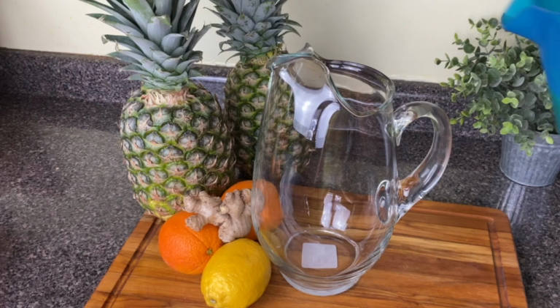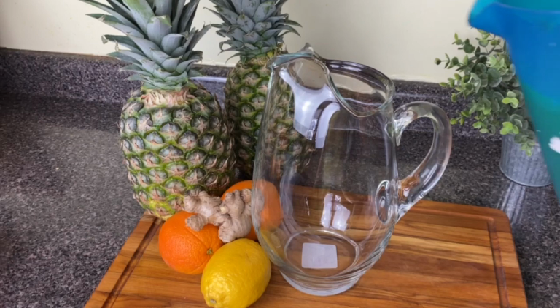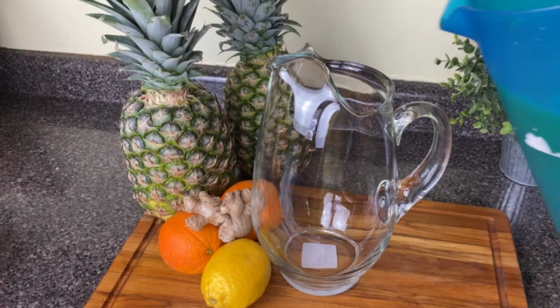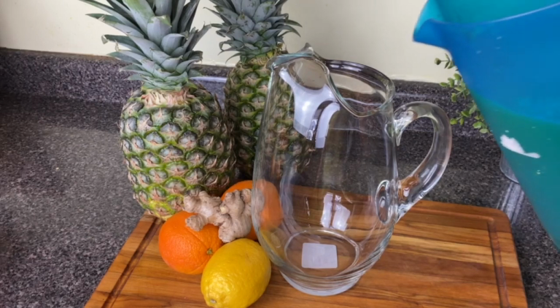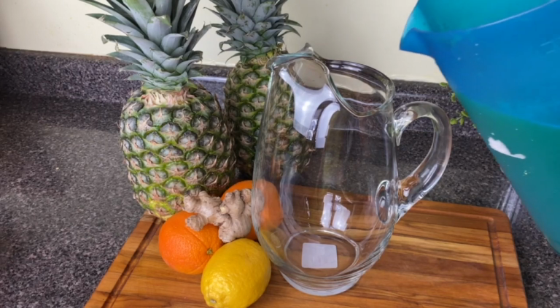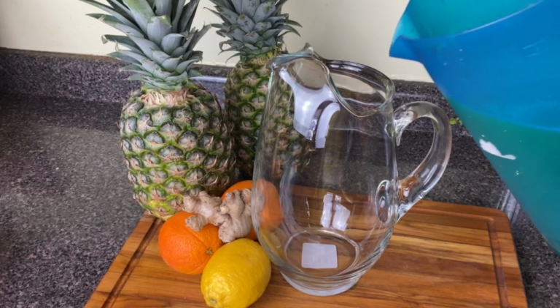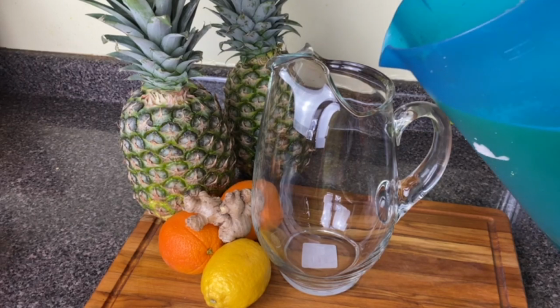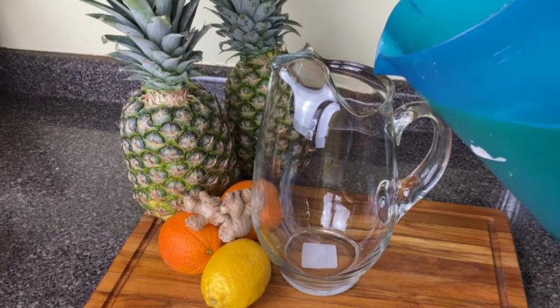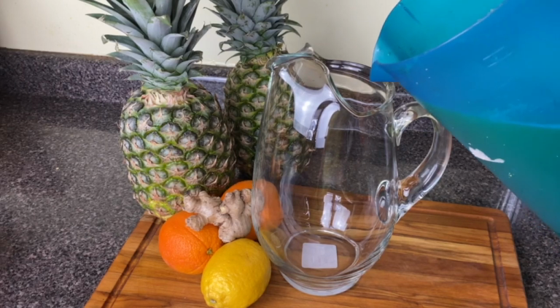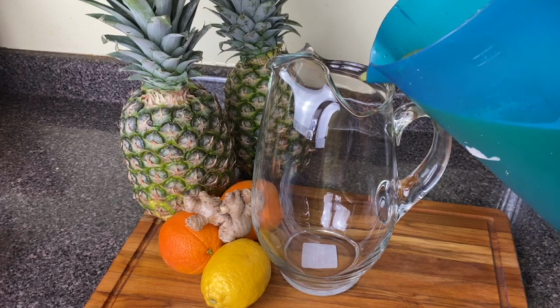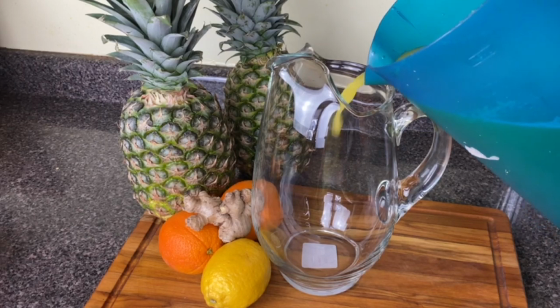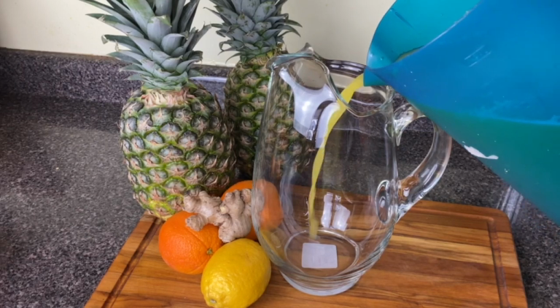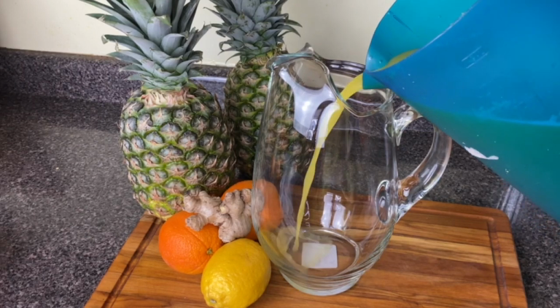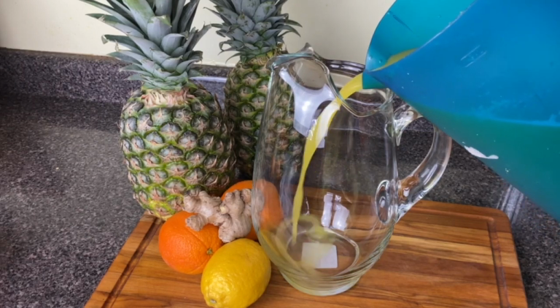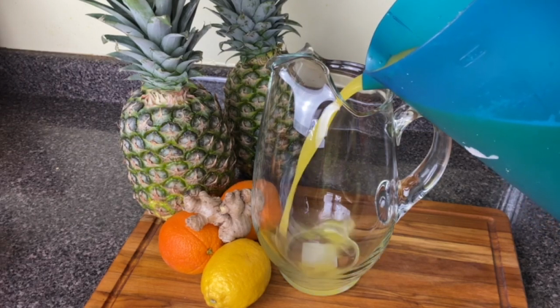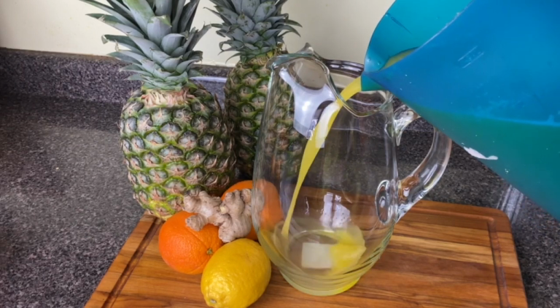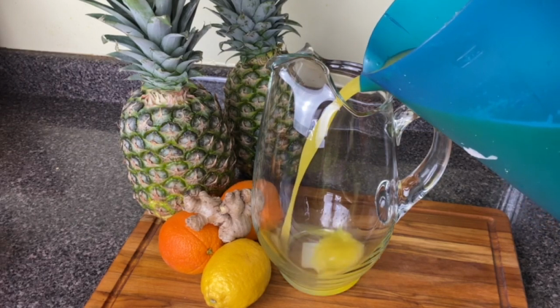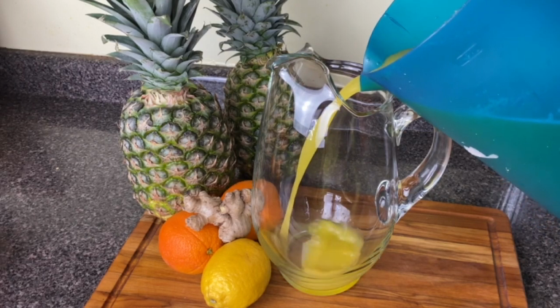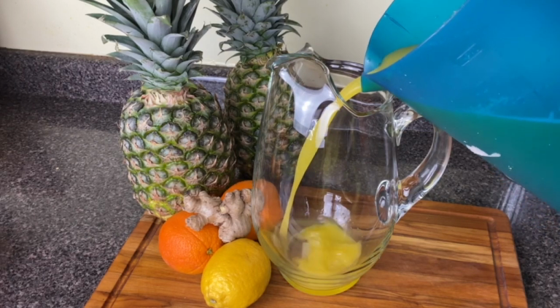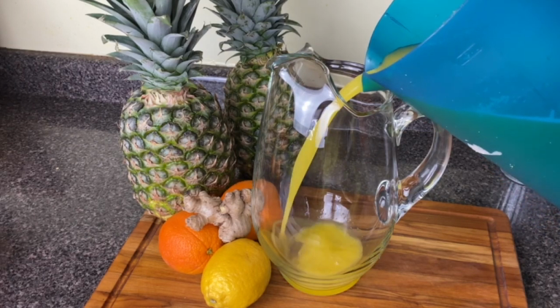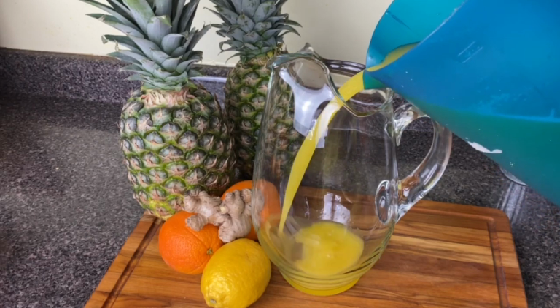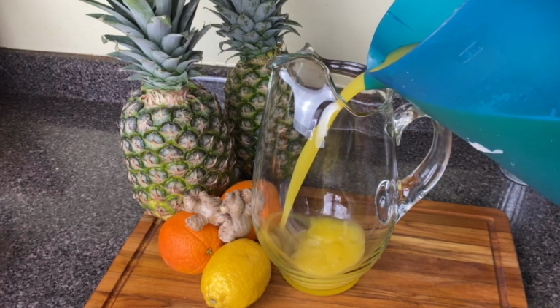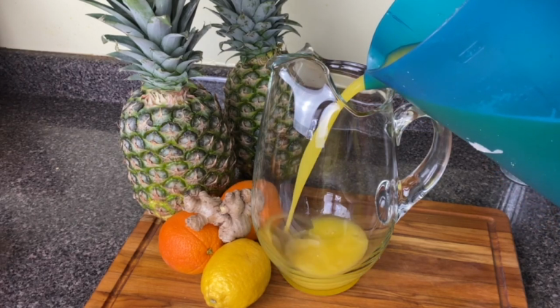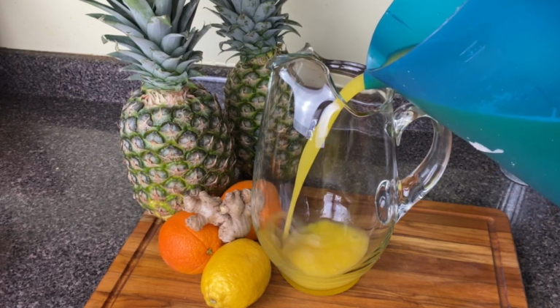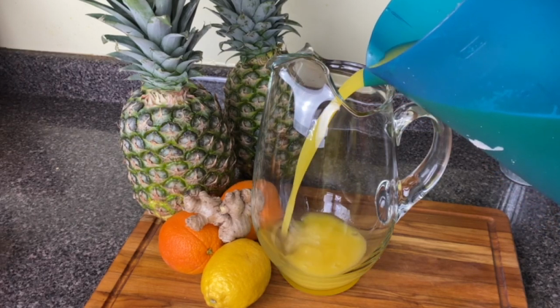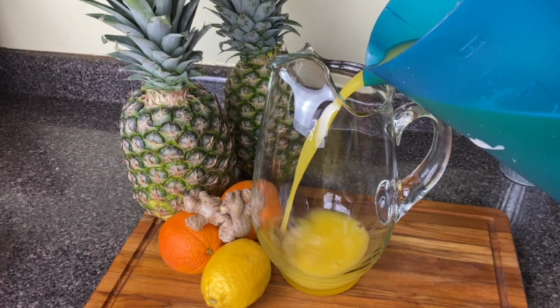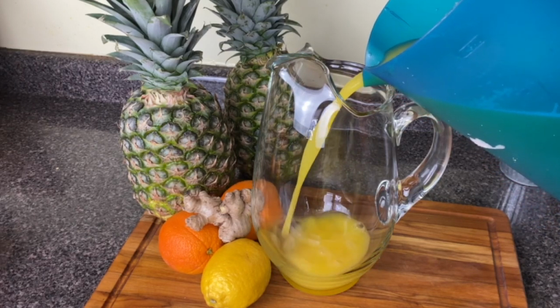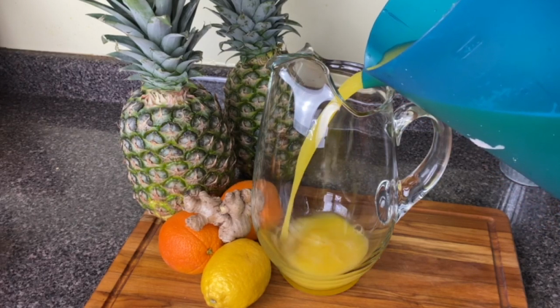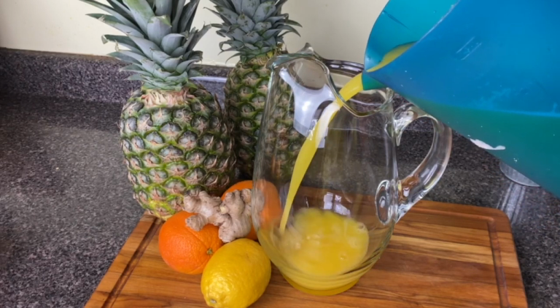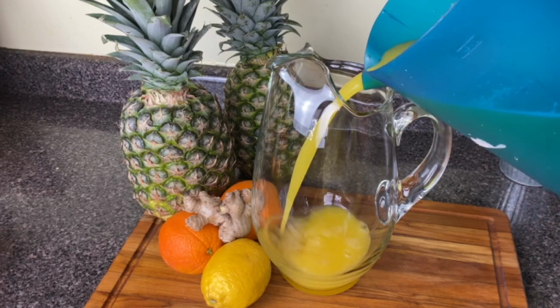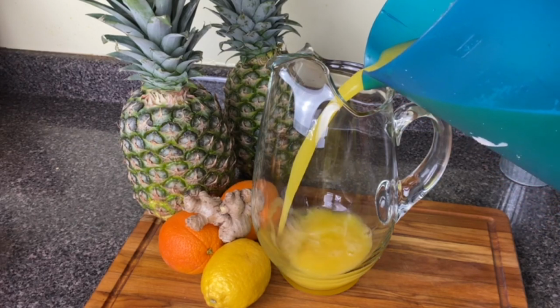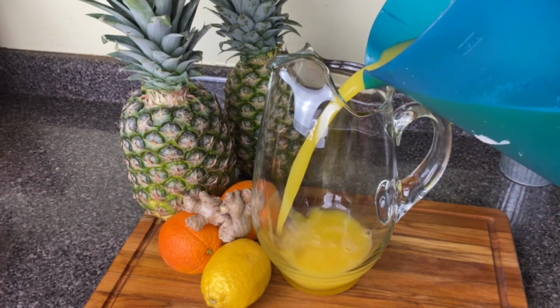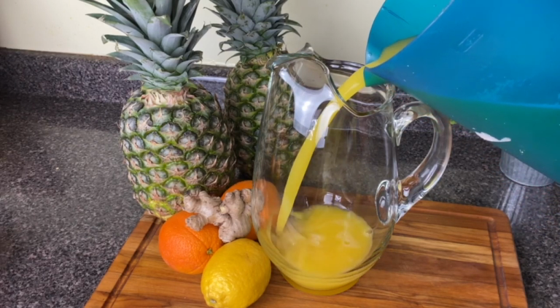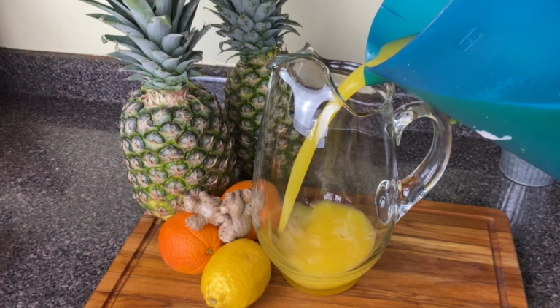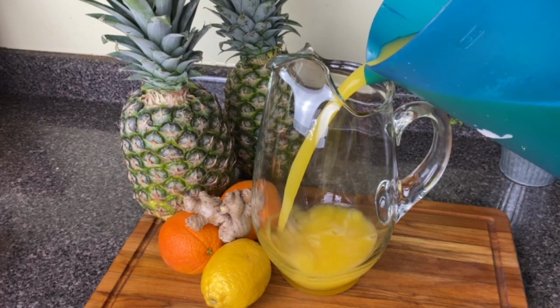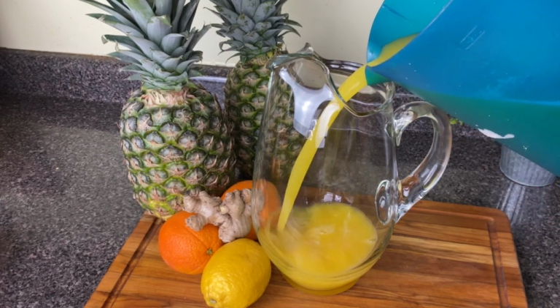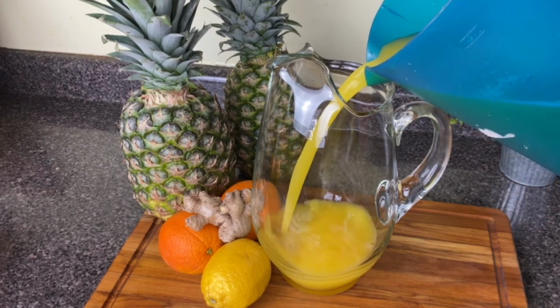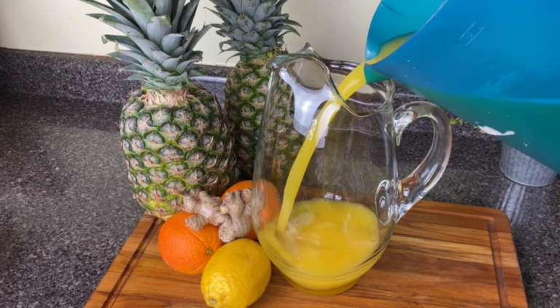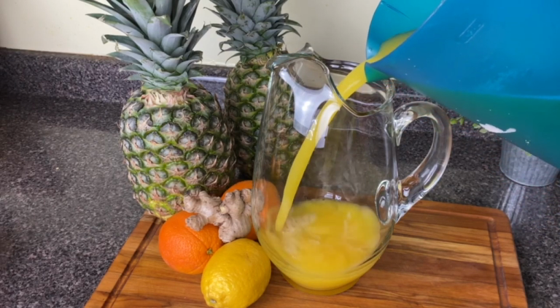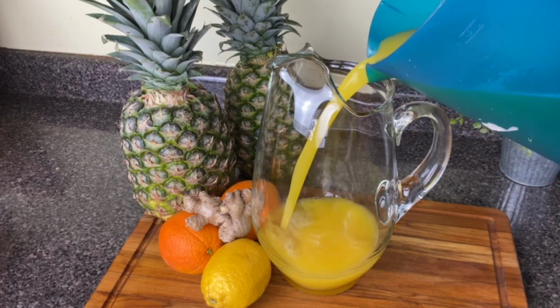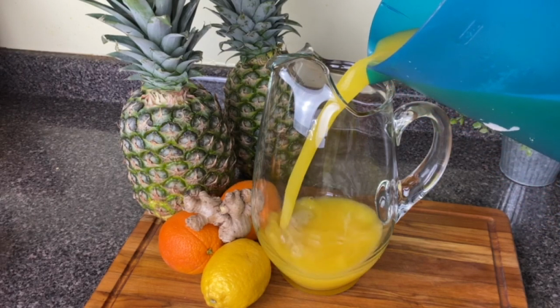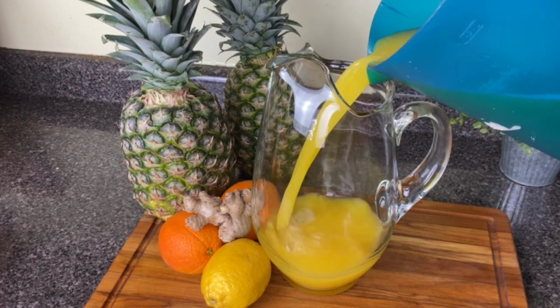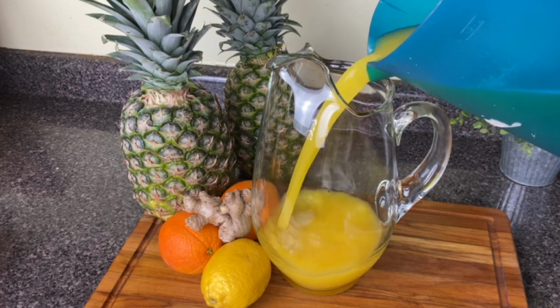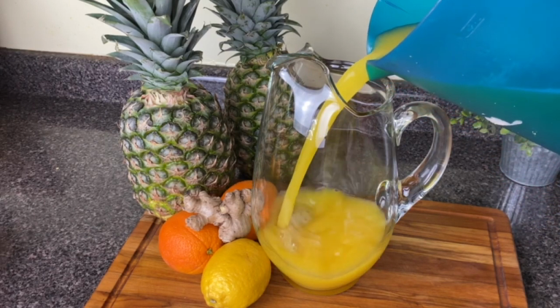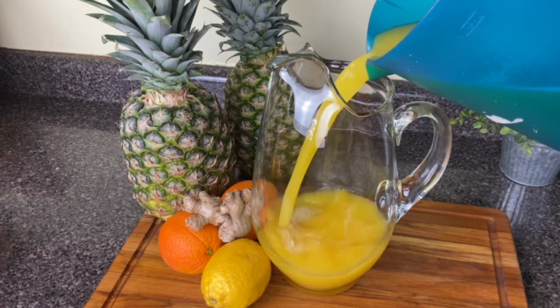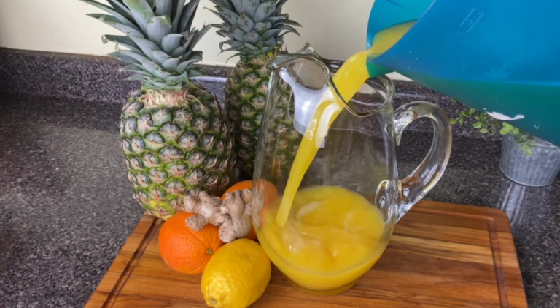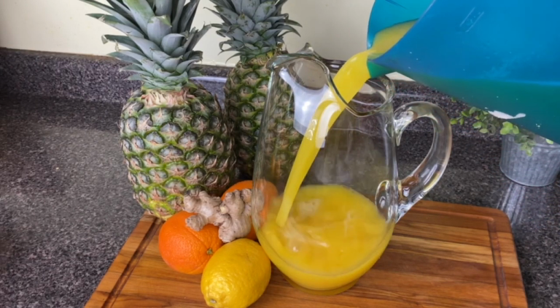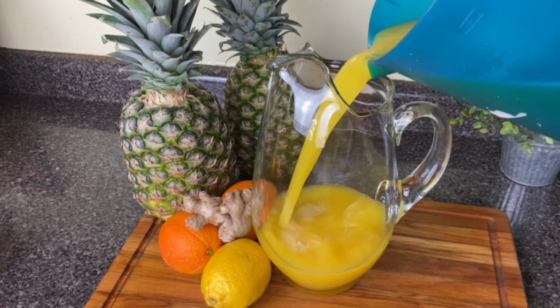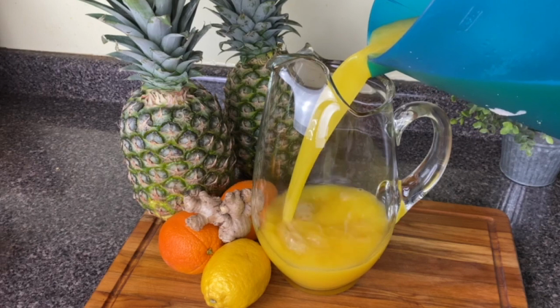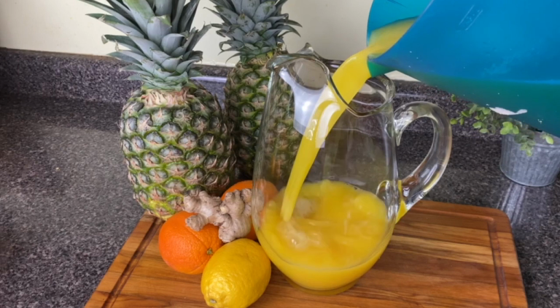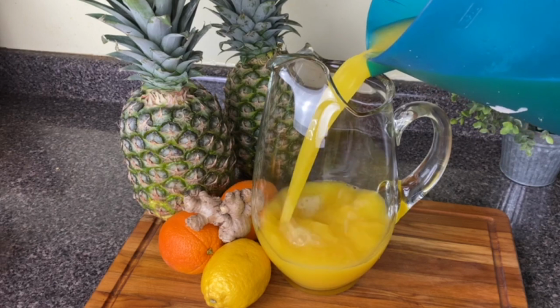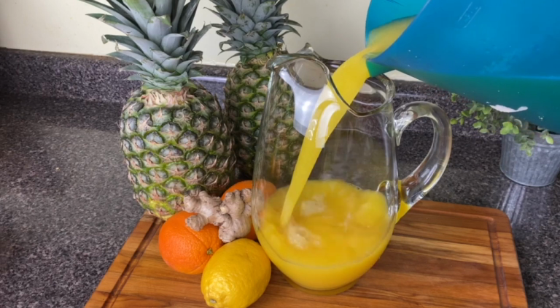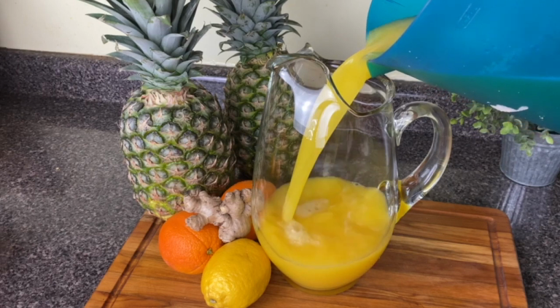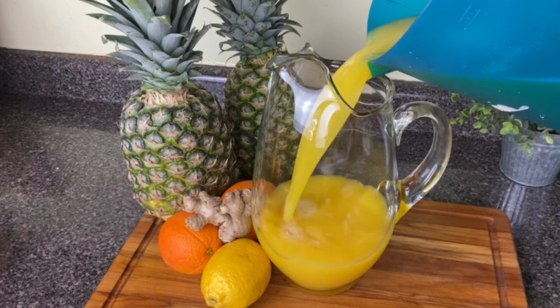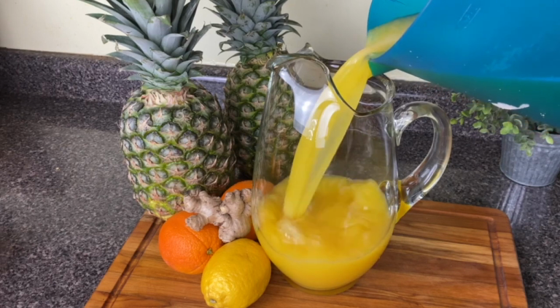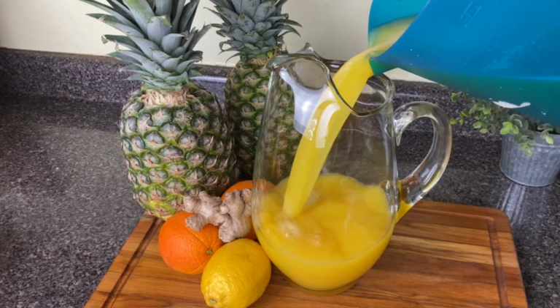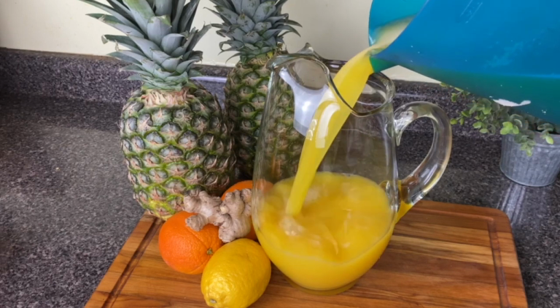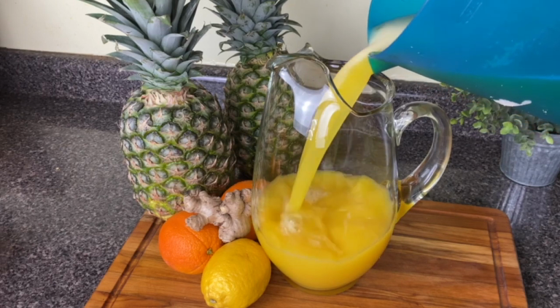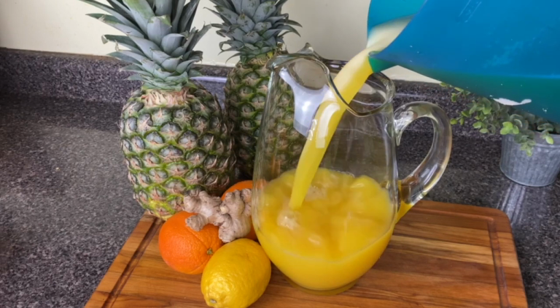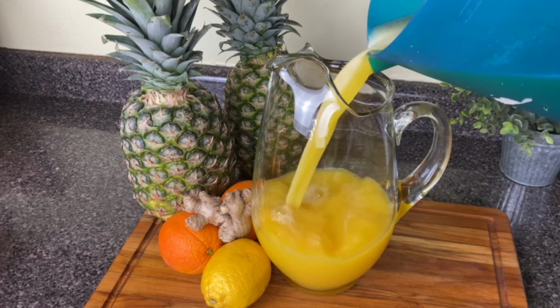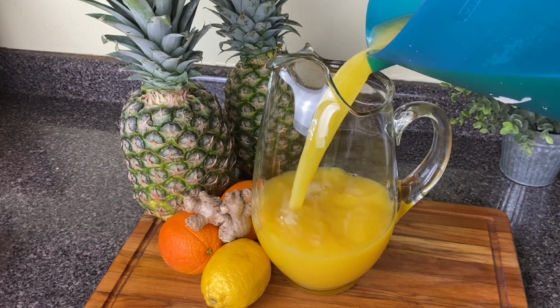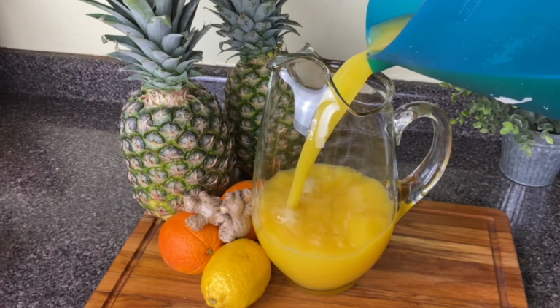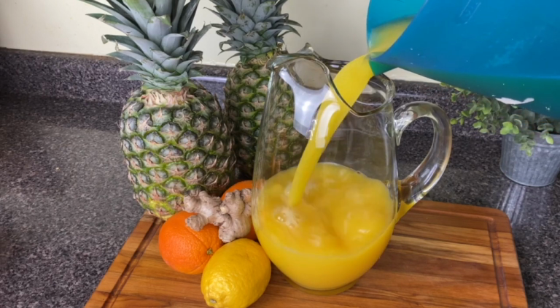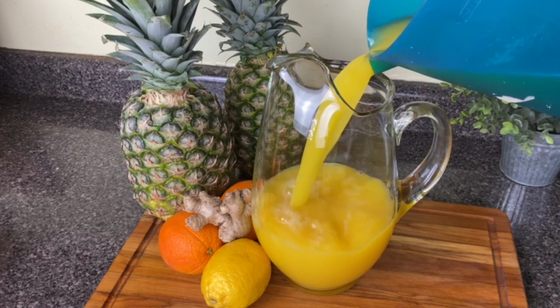Hey y'all, welcome to Kamara's Kitchen. Today I'm going to show you how to make this pineapple, orange, ginger, and turmeric juice.